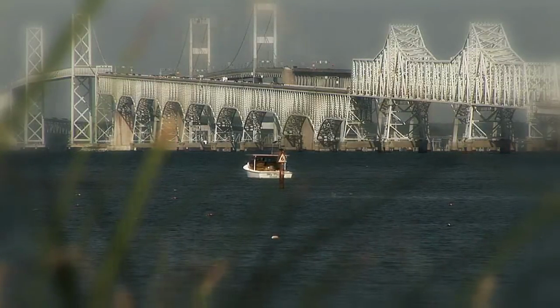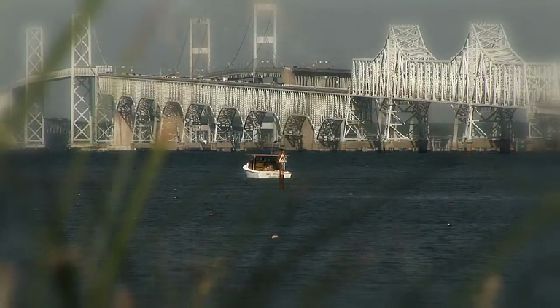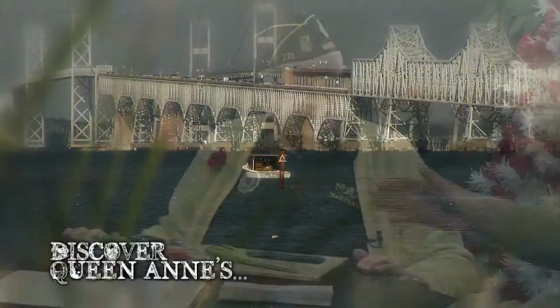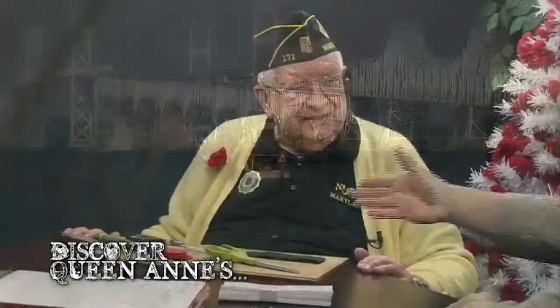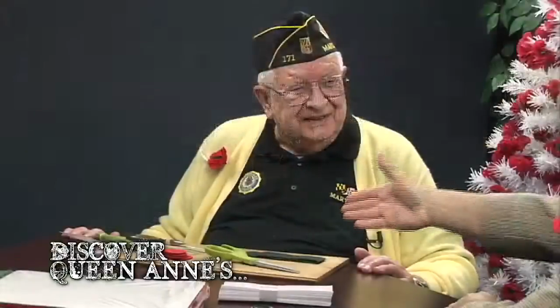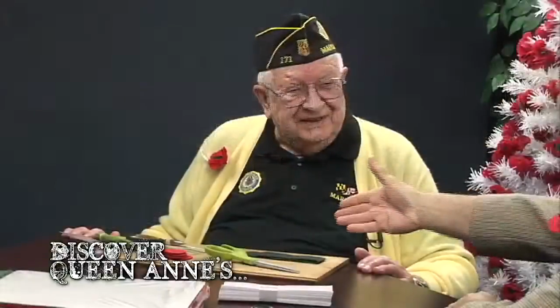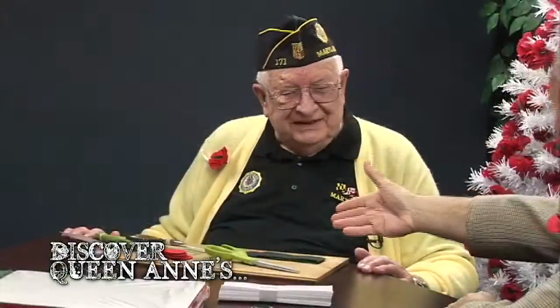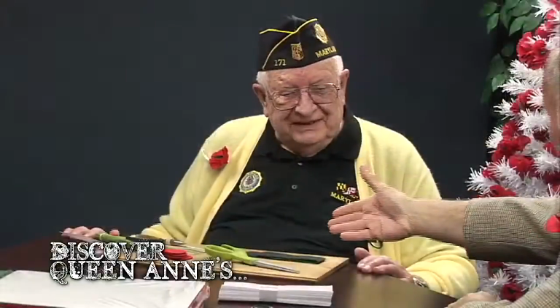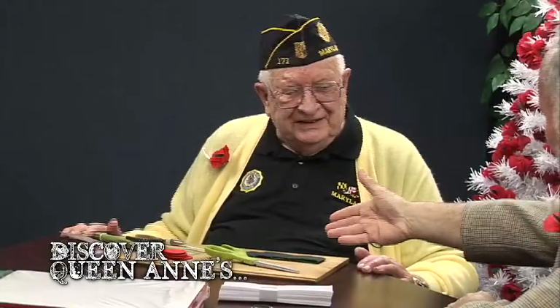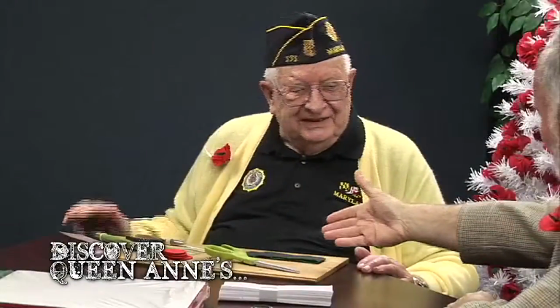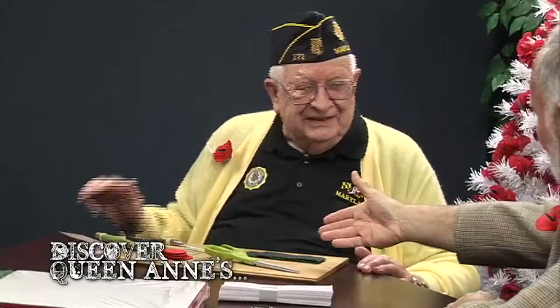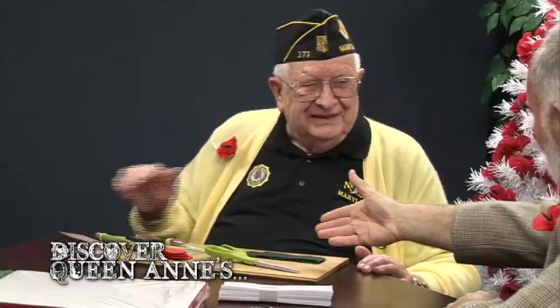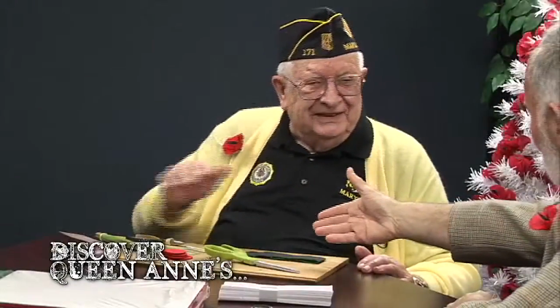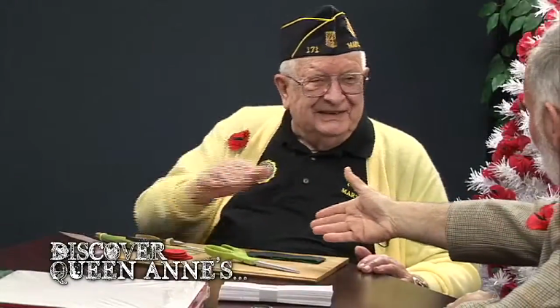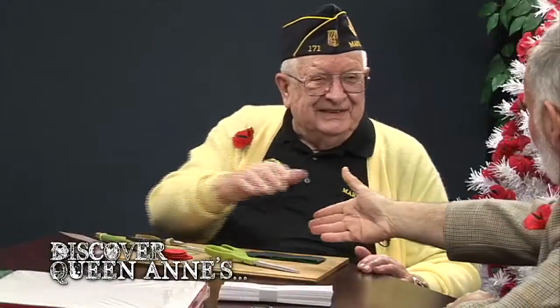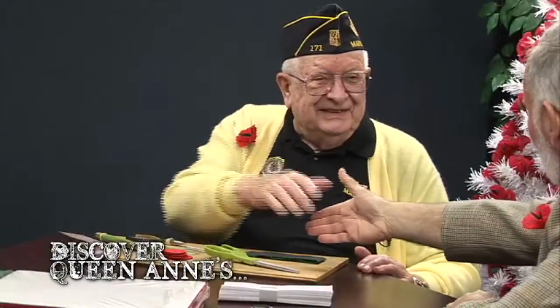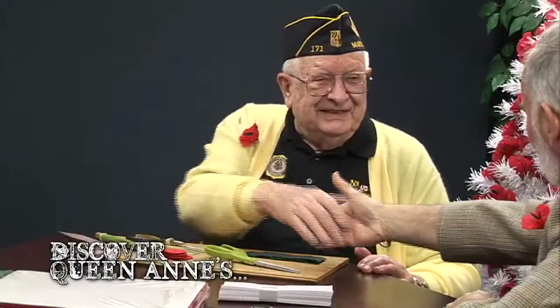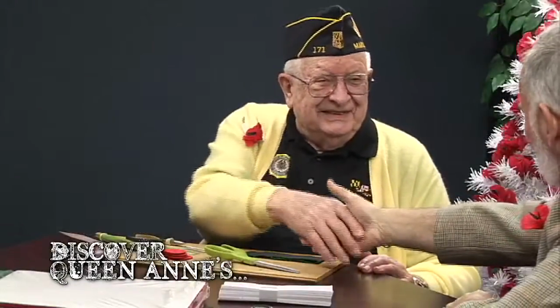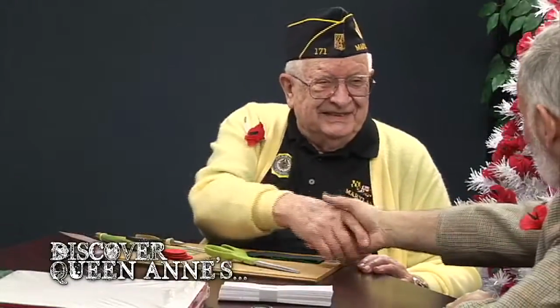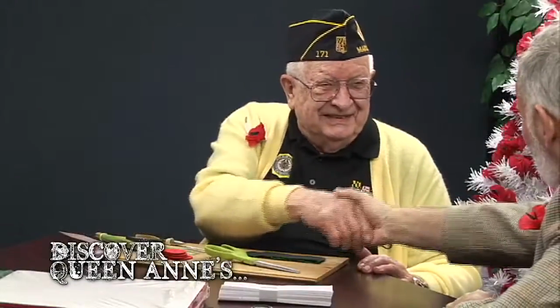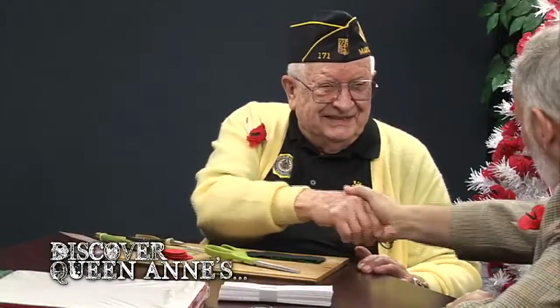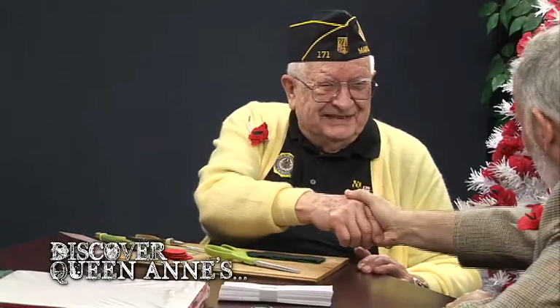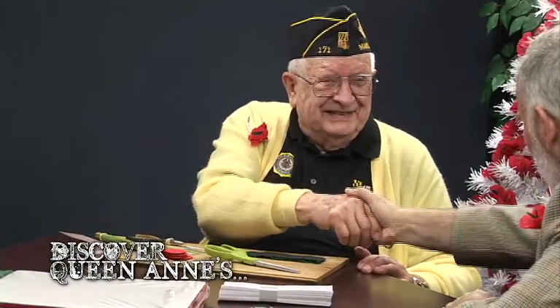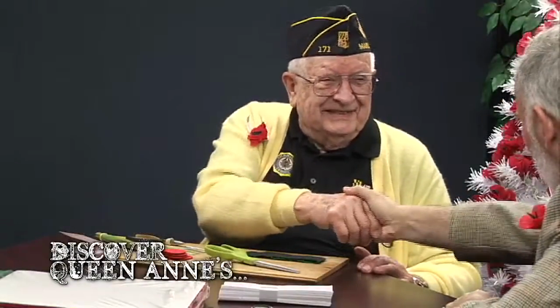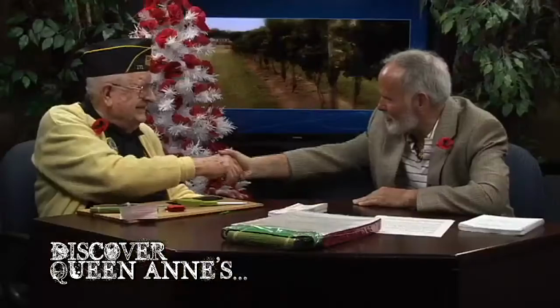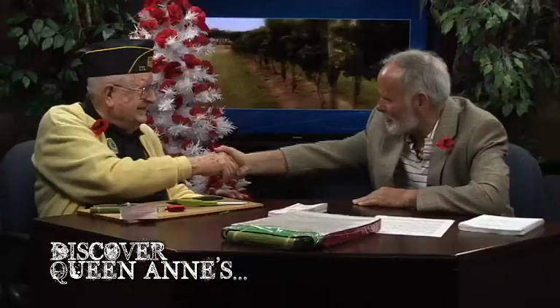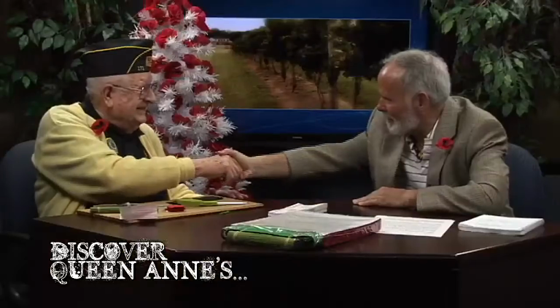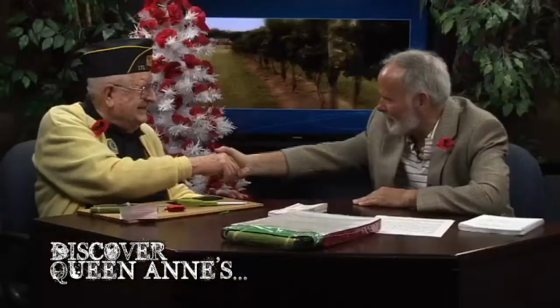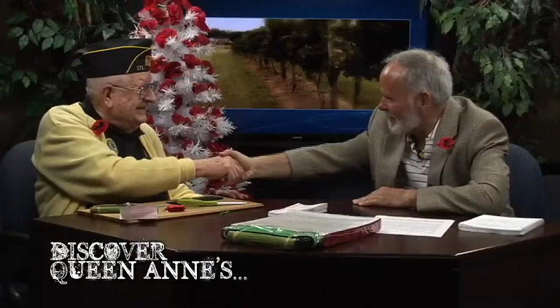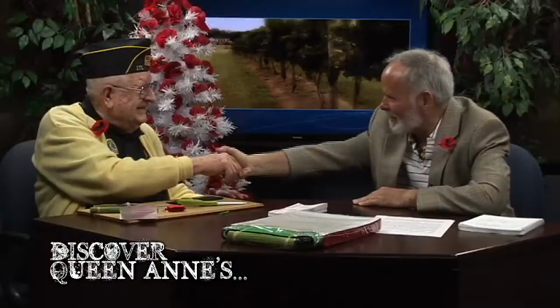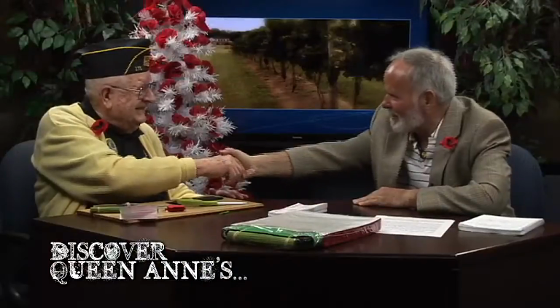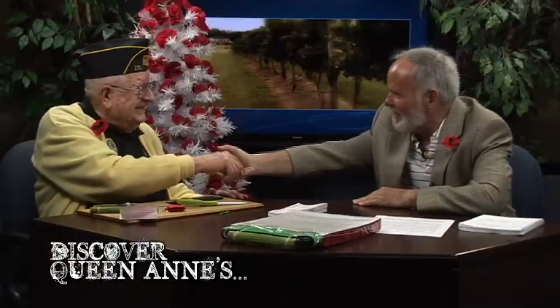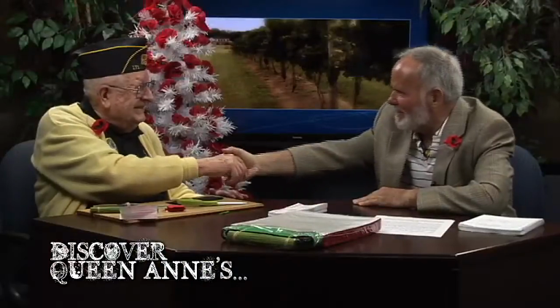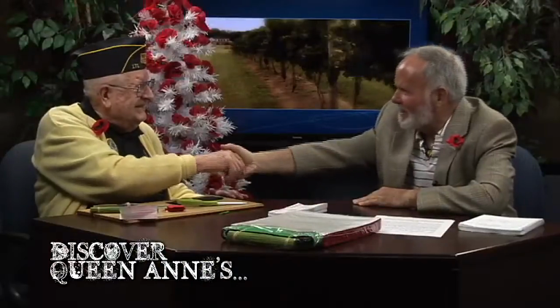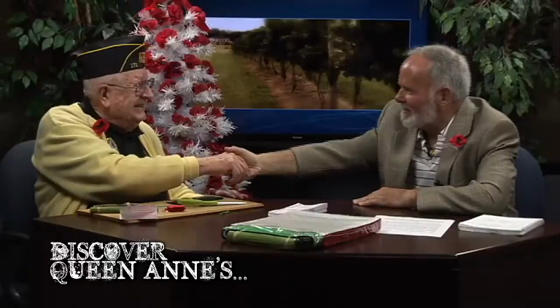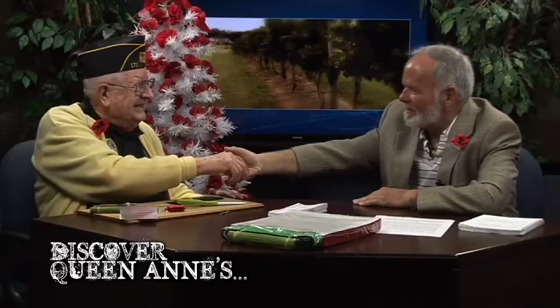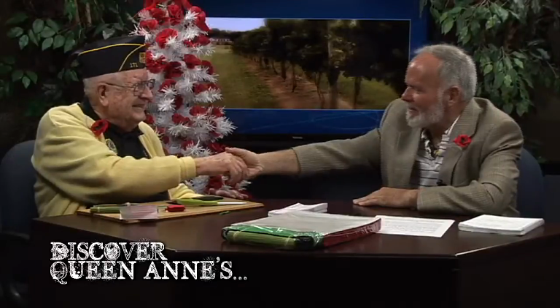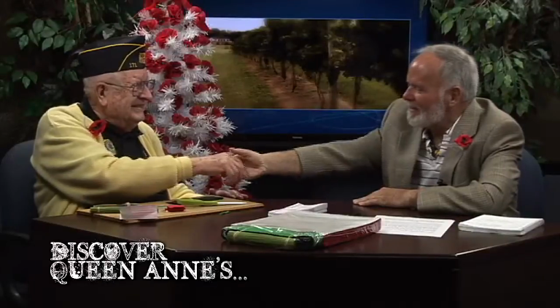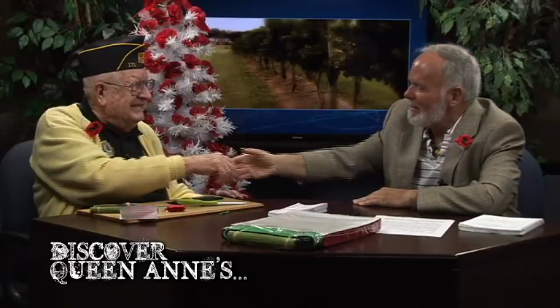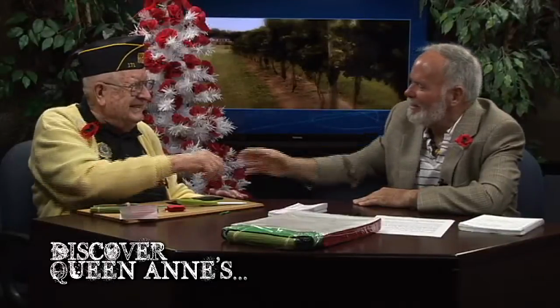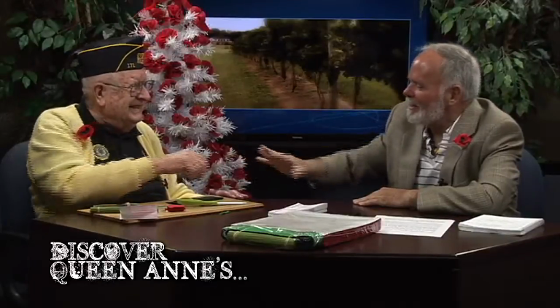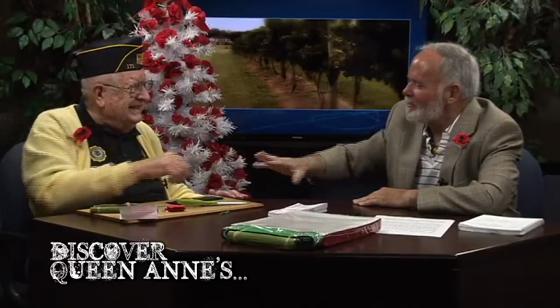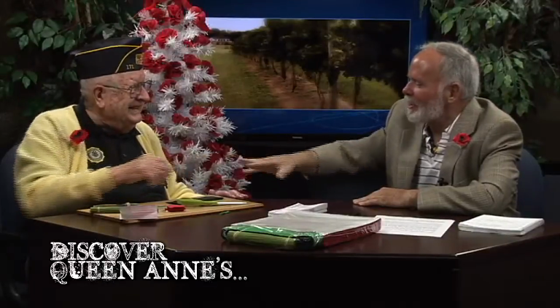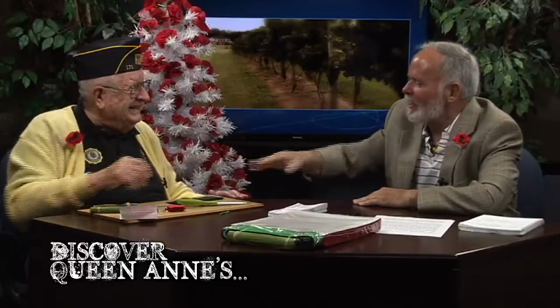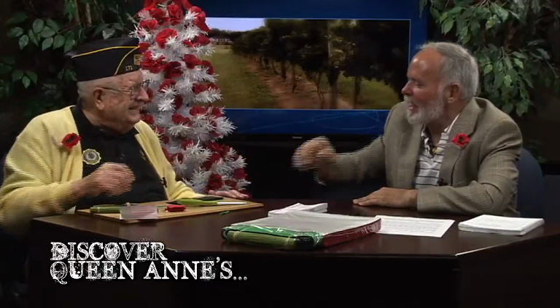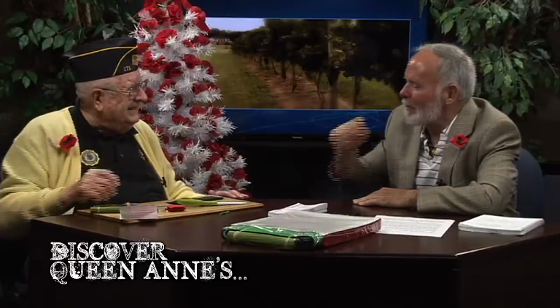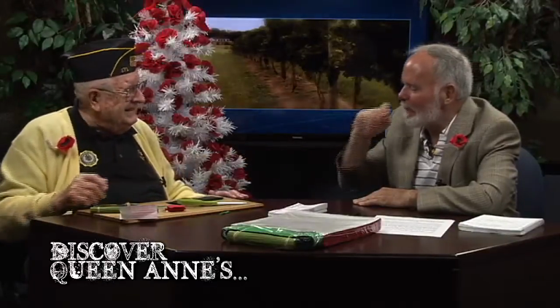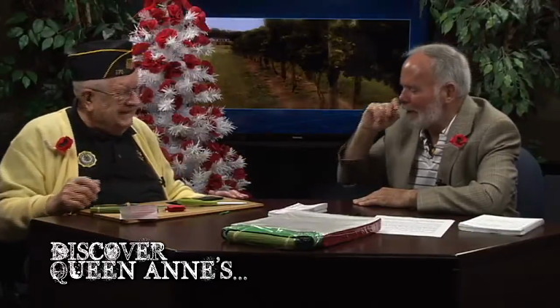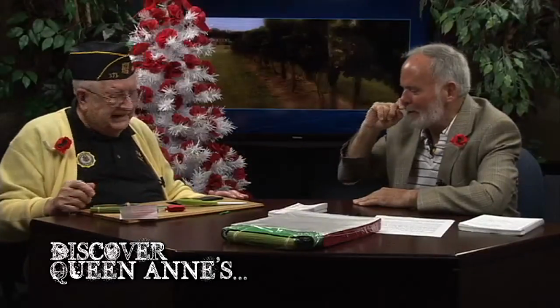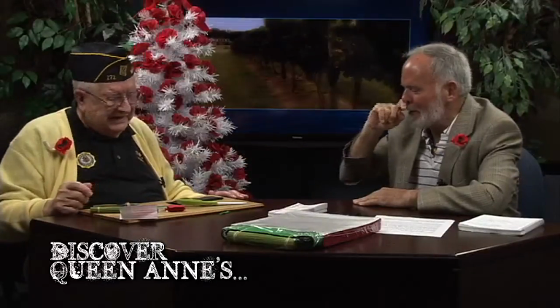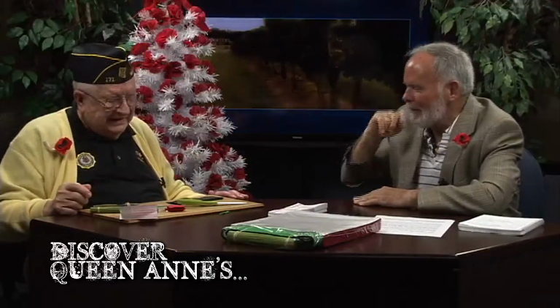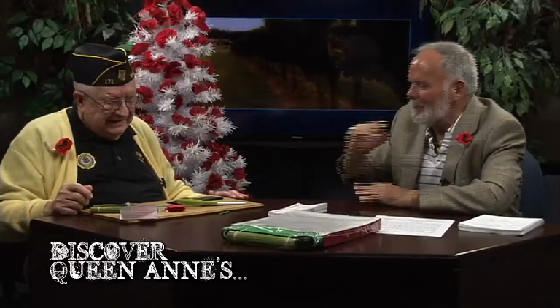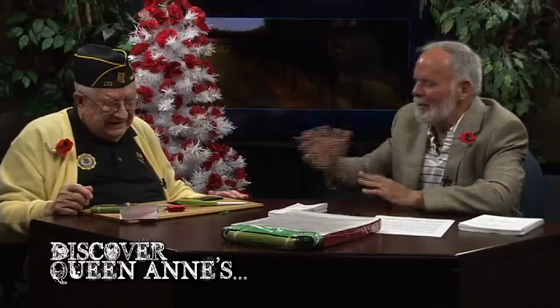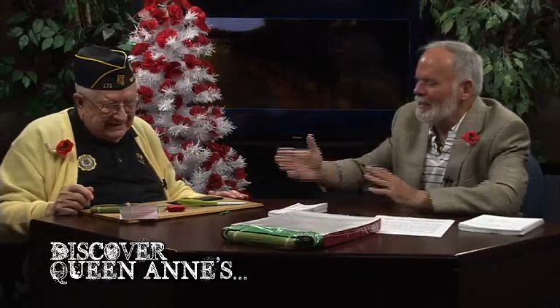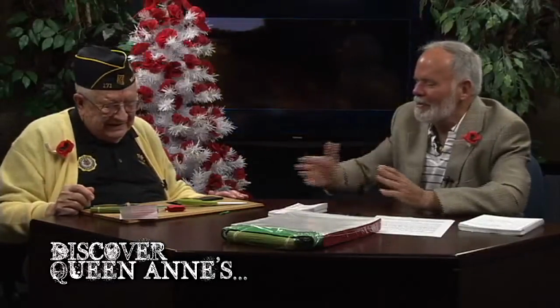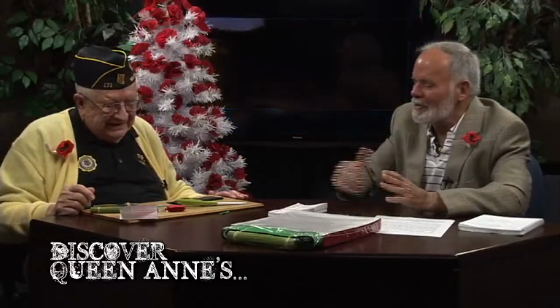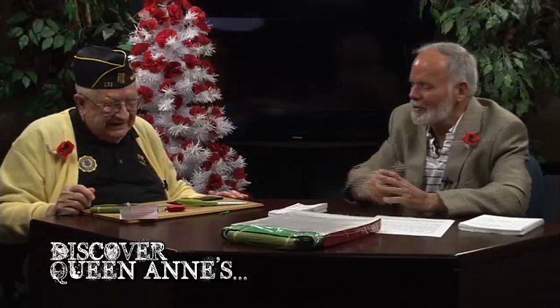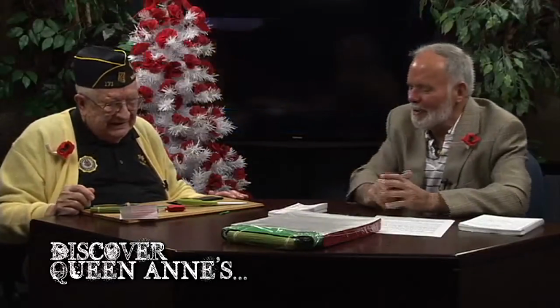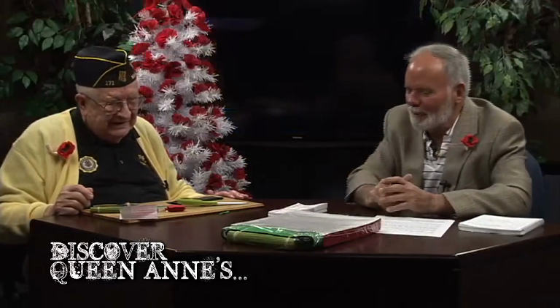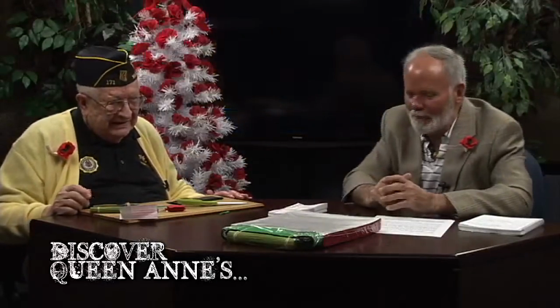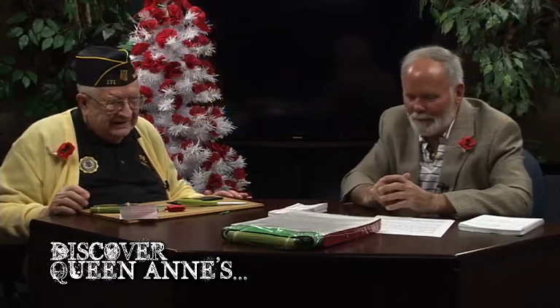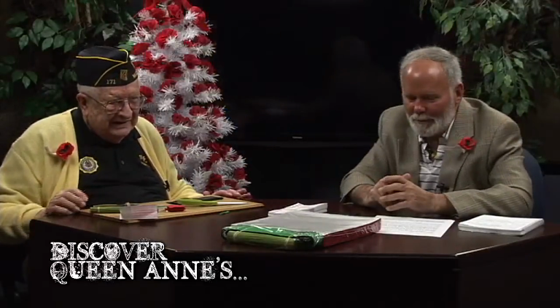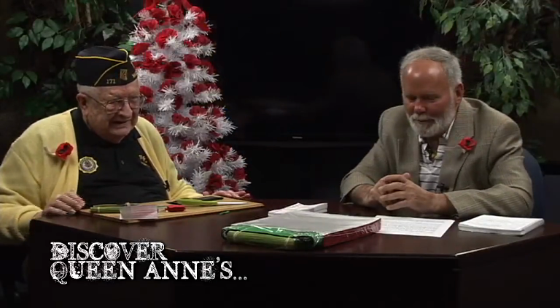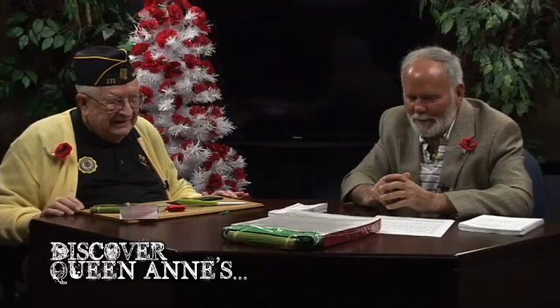Thank you for serving in World War II. I appreciate that. You're welcome. Now, John, how about we share with everybody.